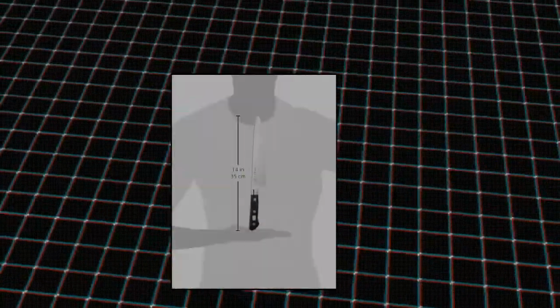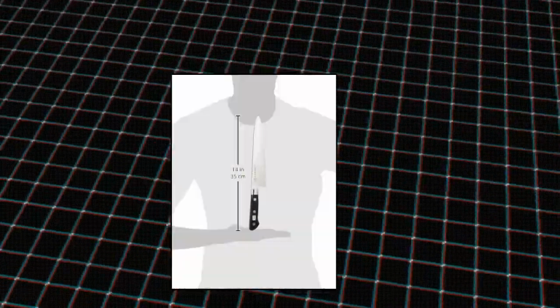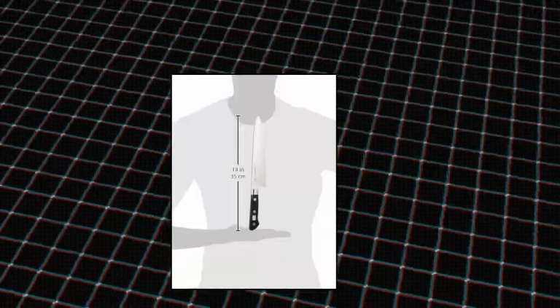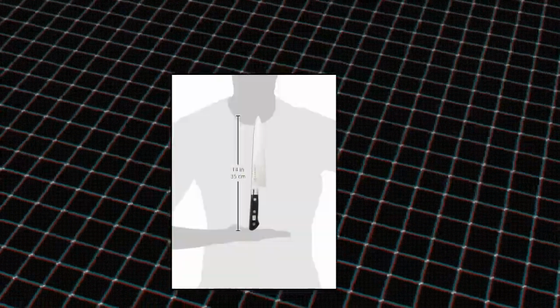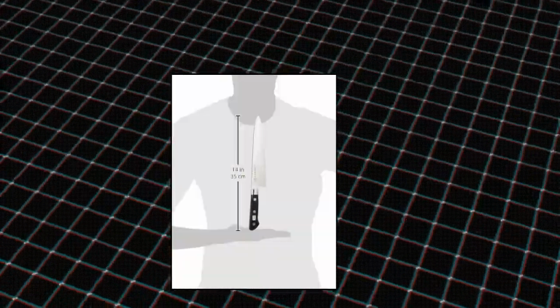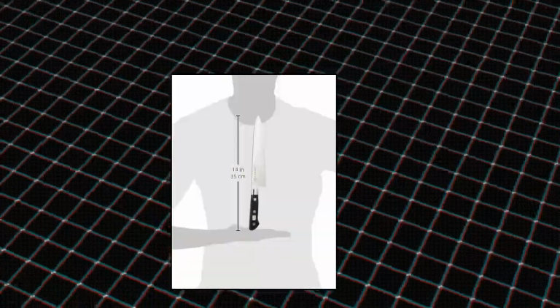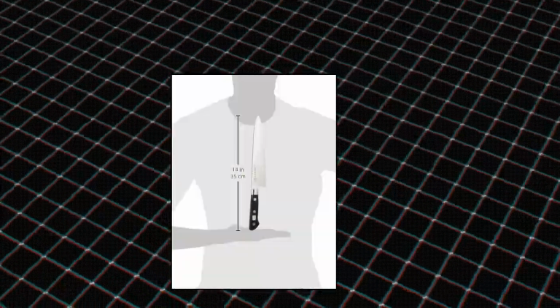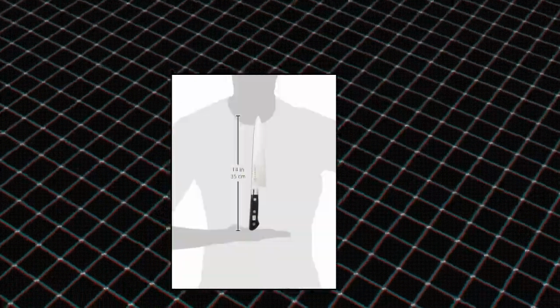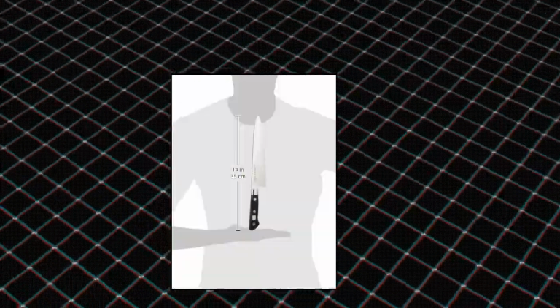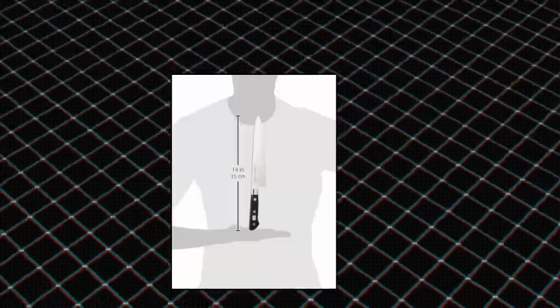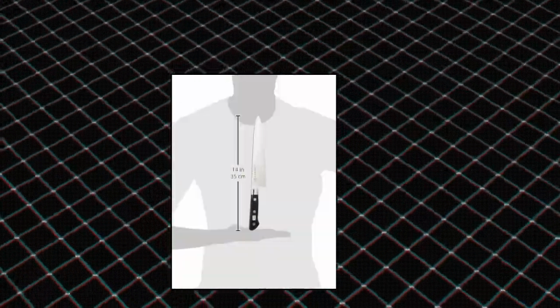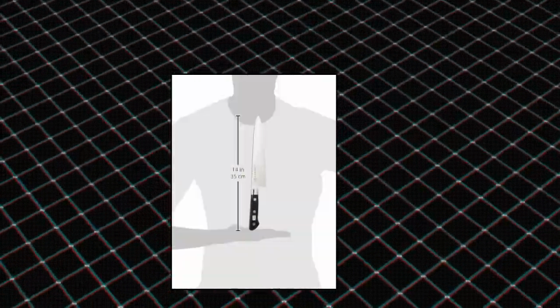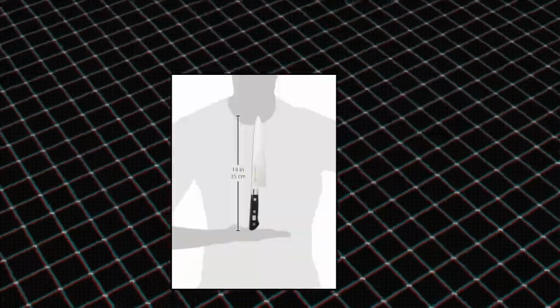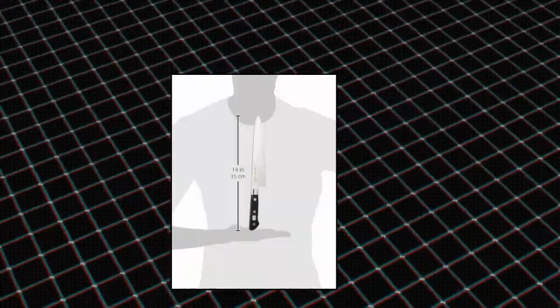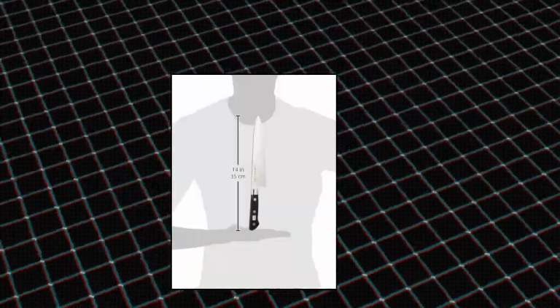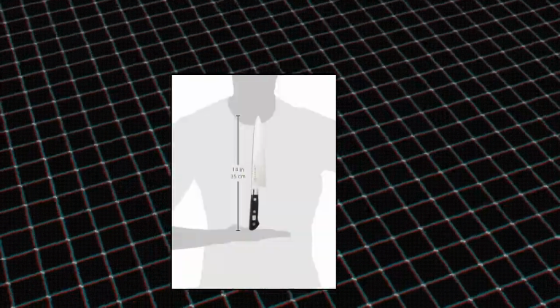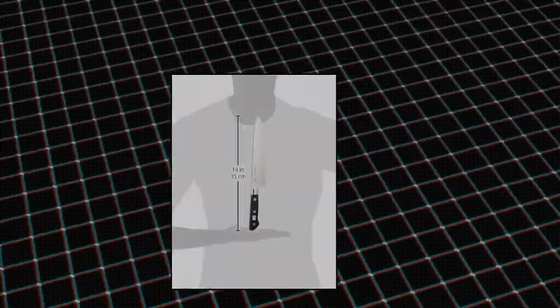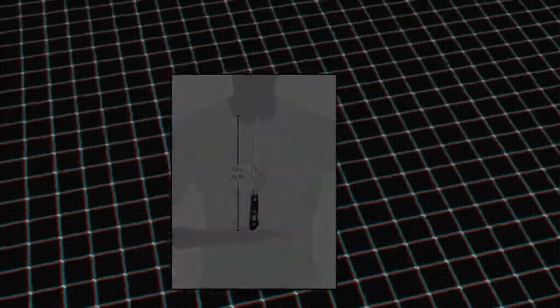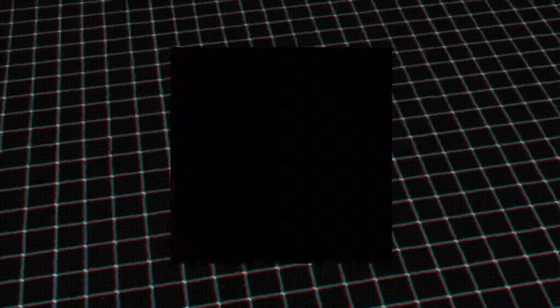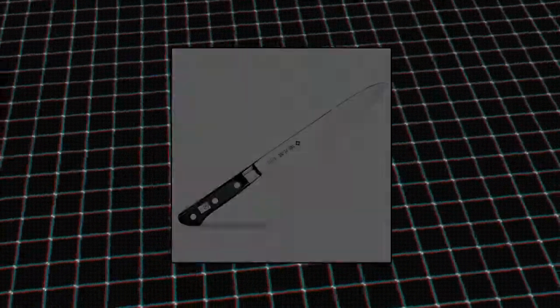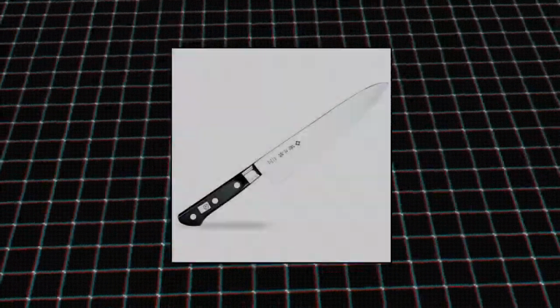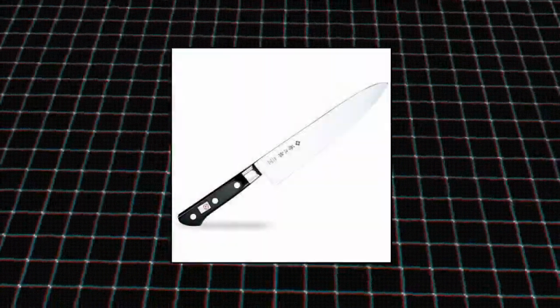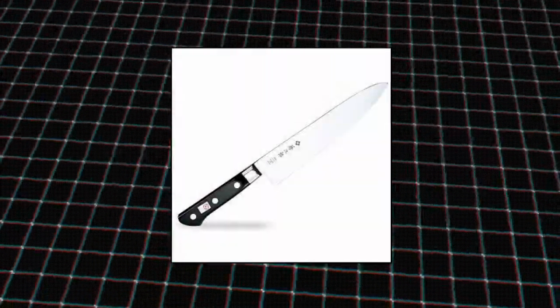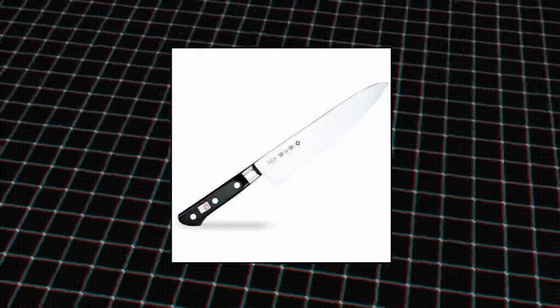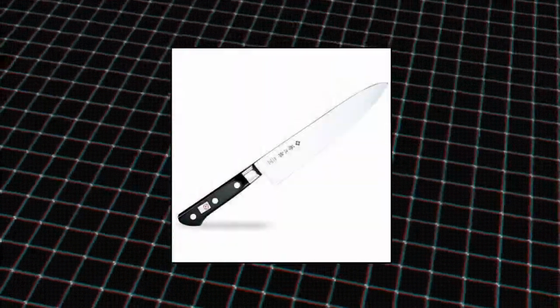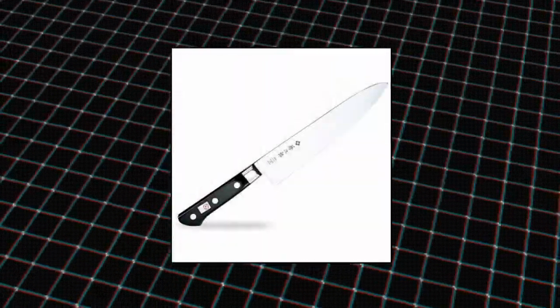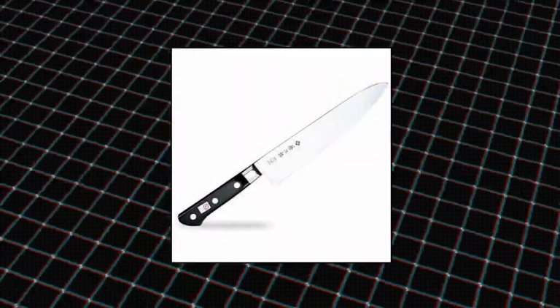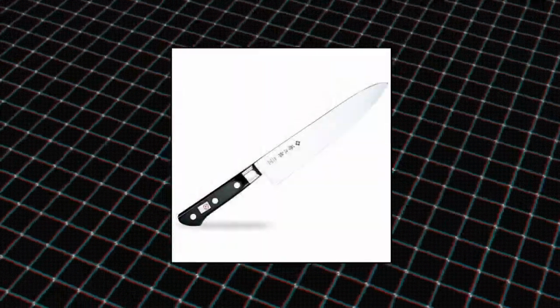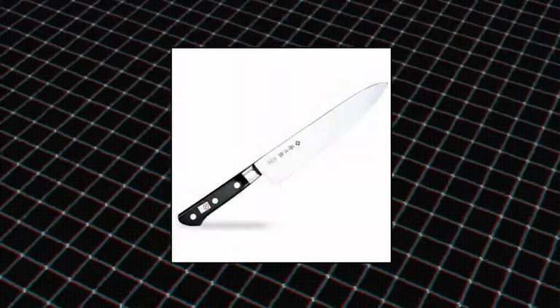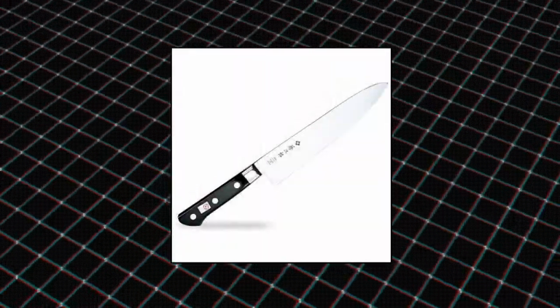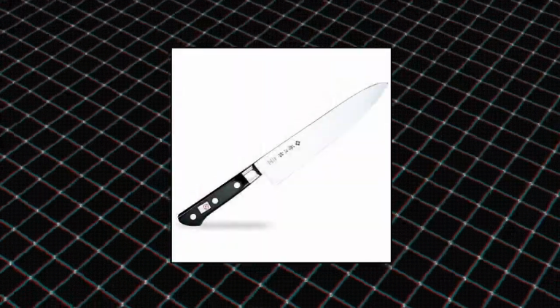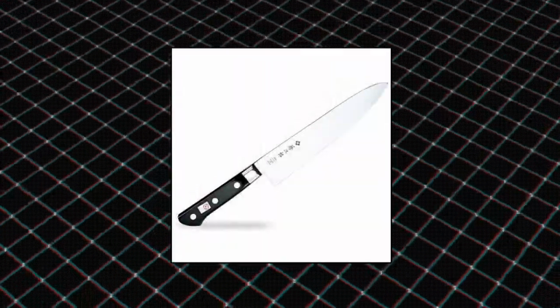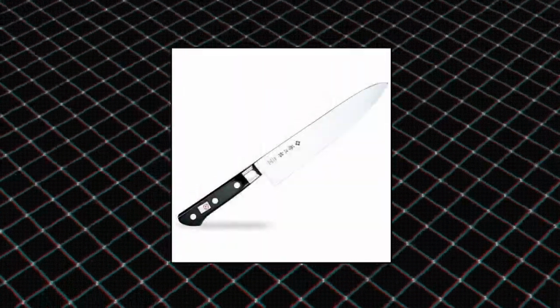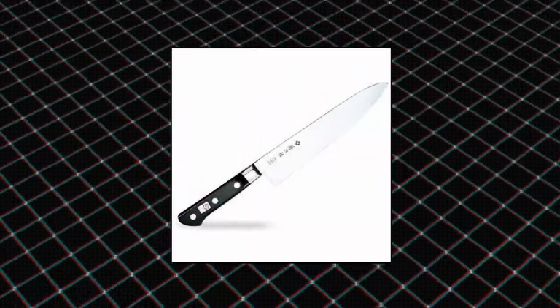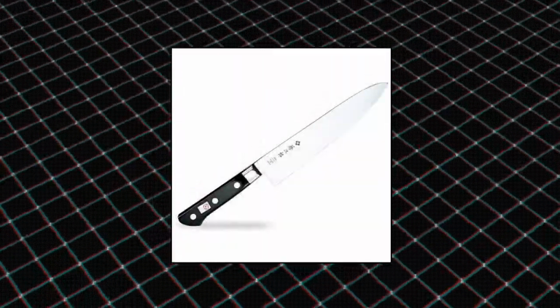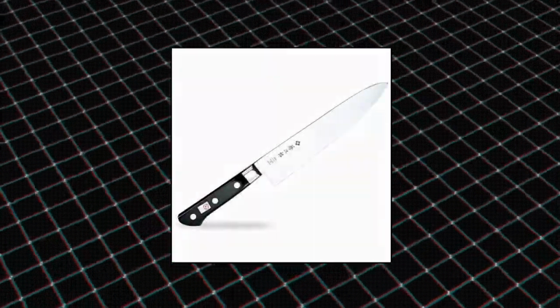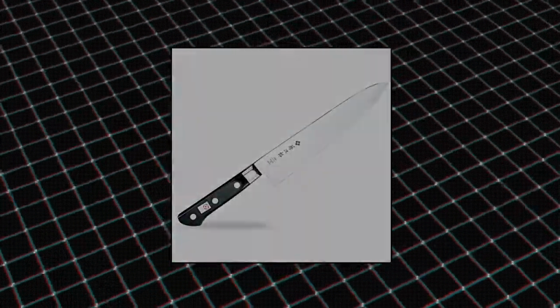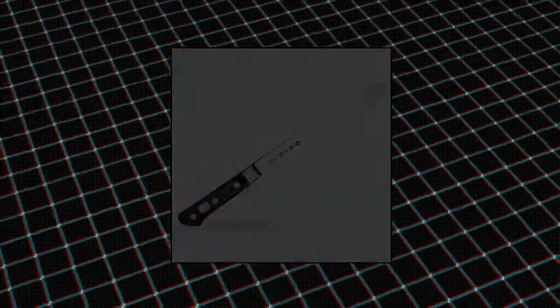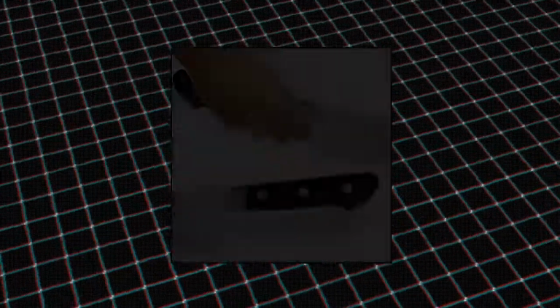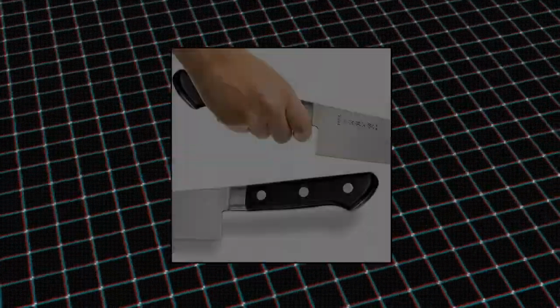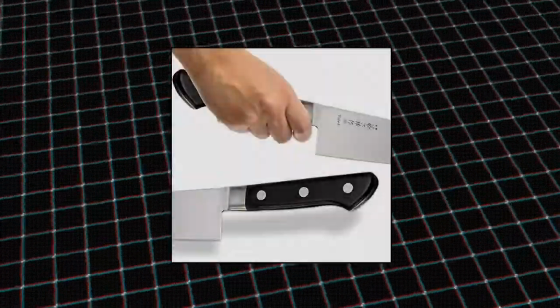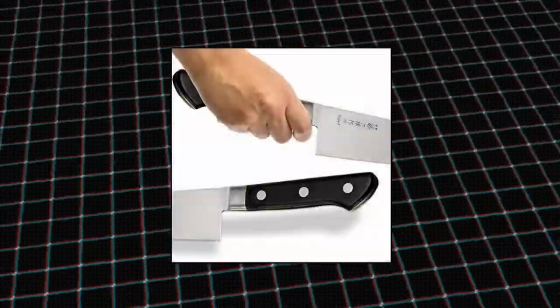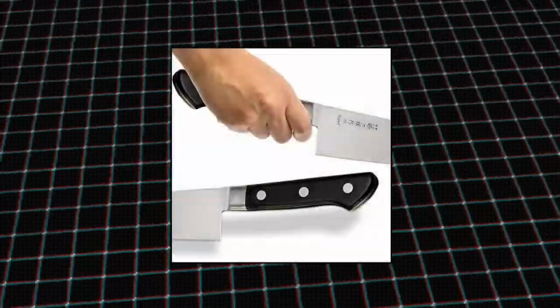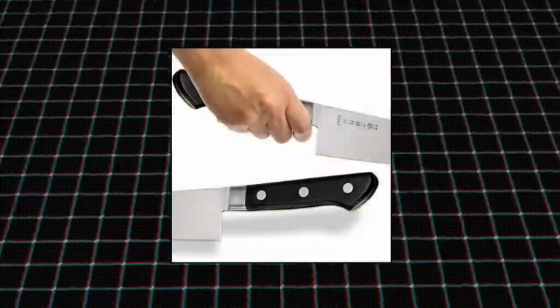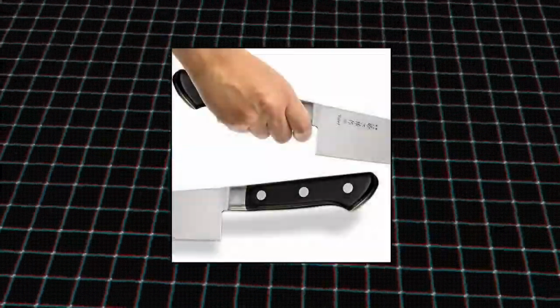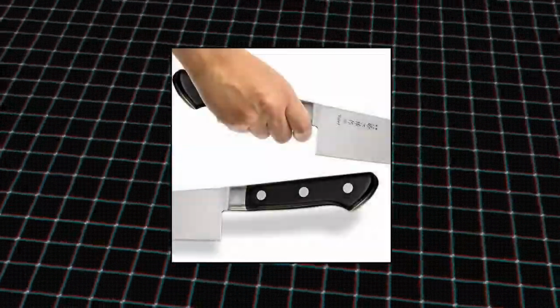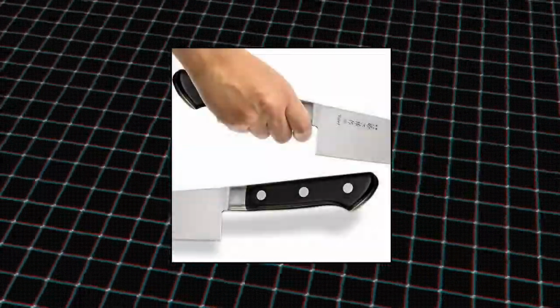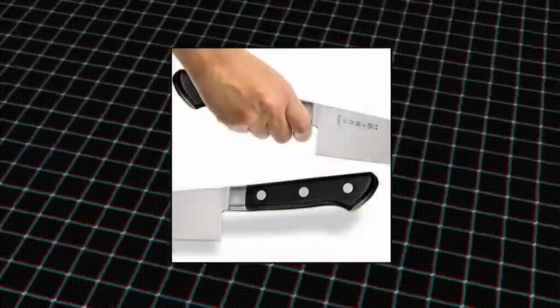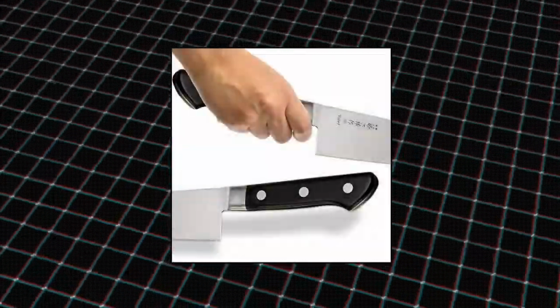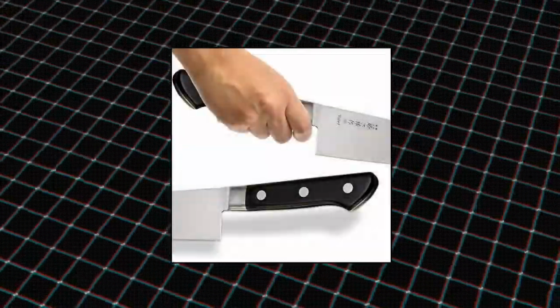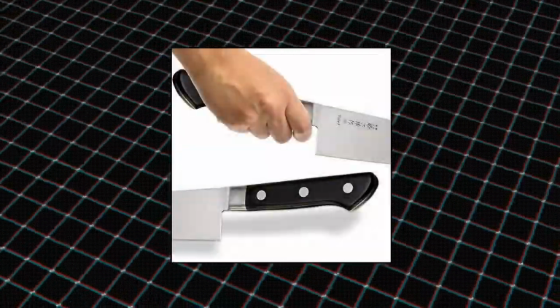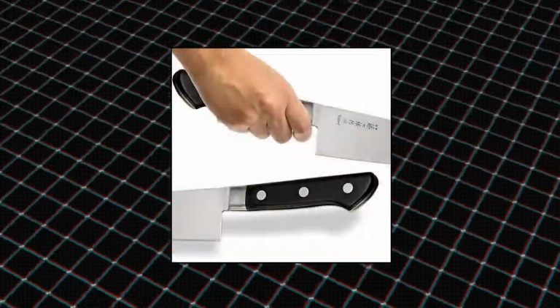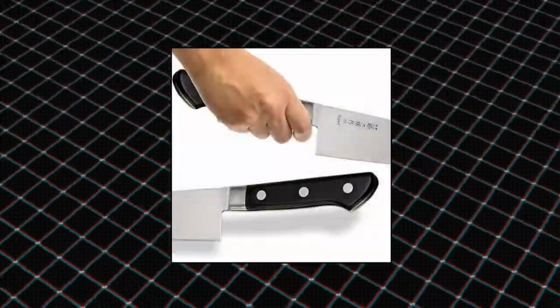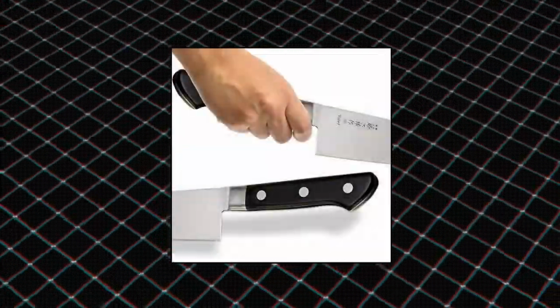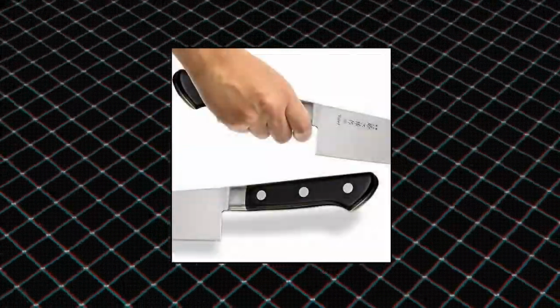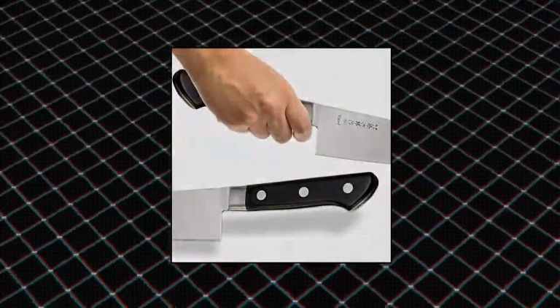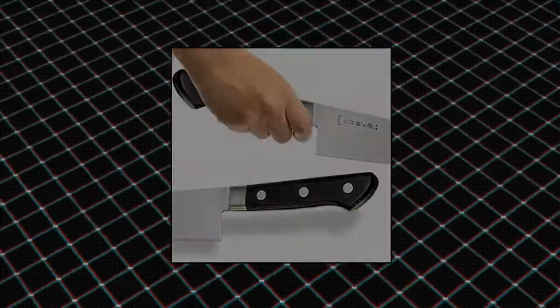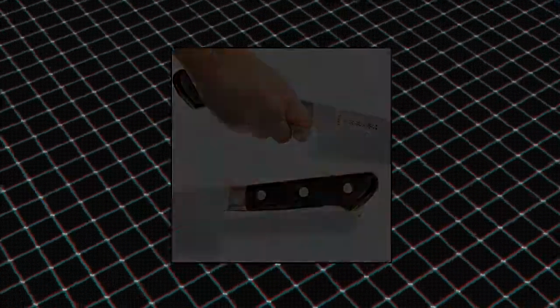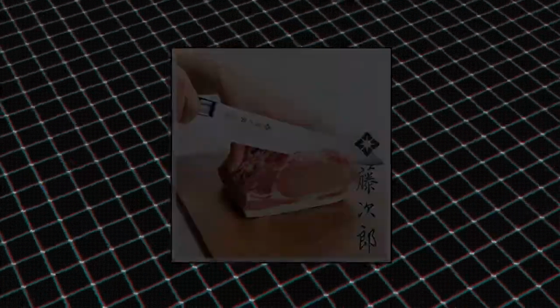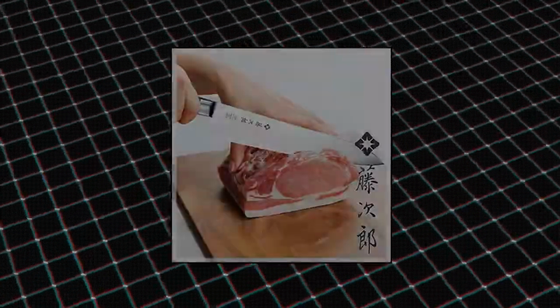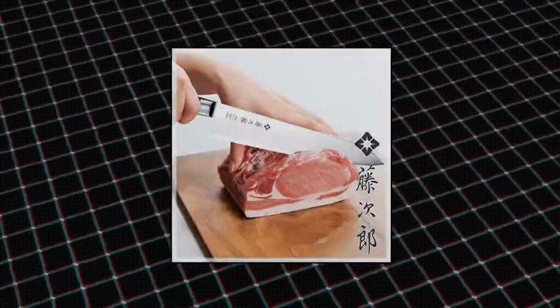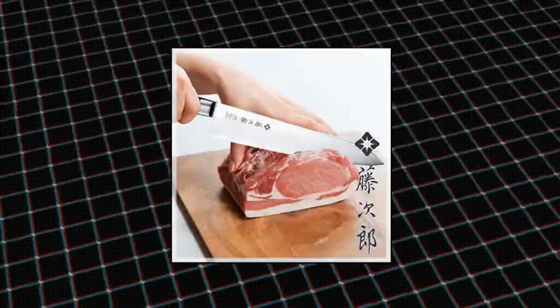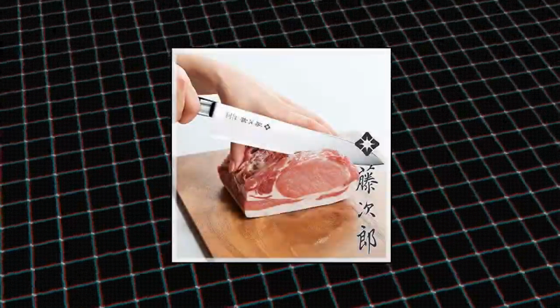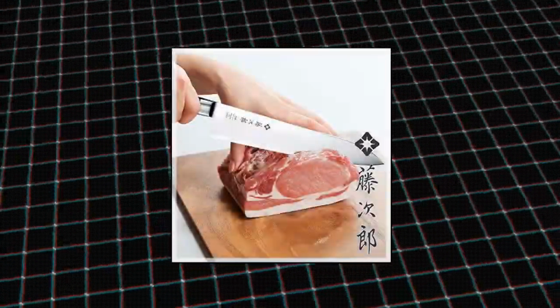Tojiro DP Gyudo. Stain resistant chef knife, usable by both left and right handed users as it has an even edge.